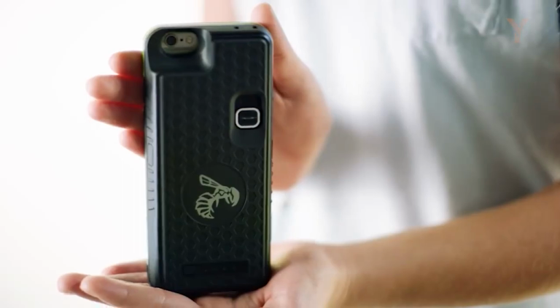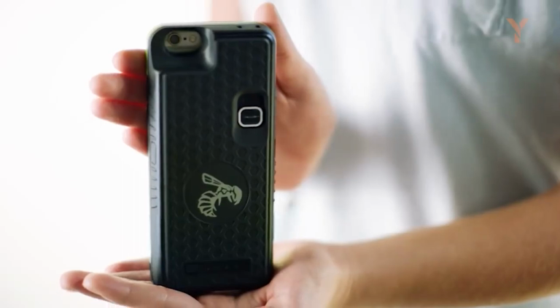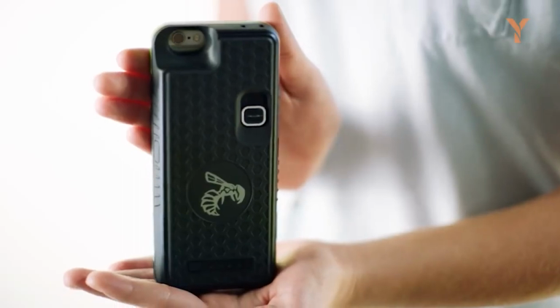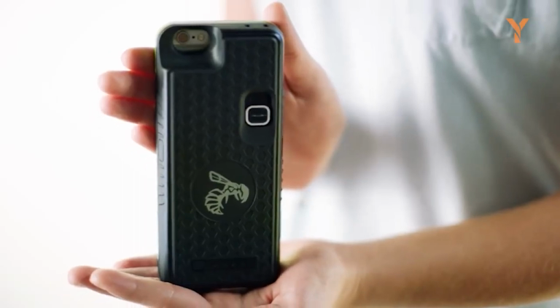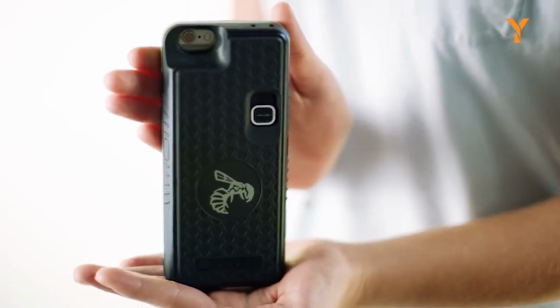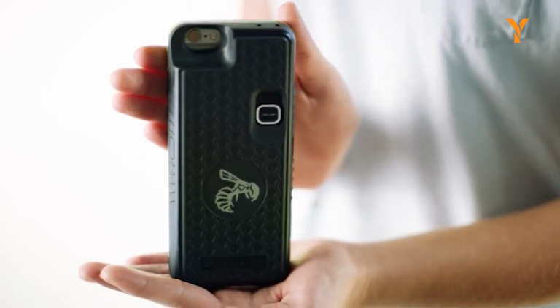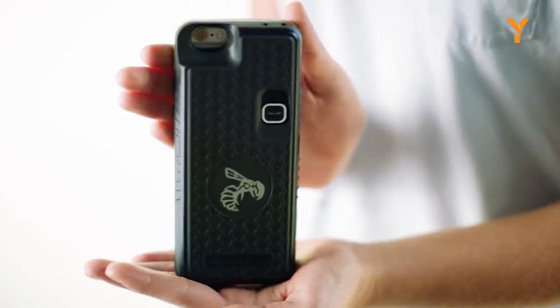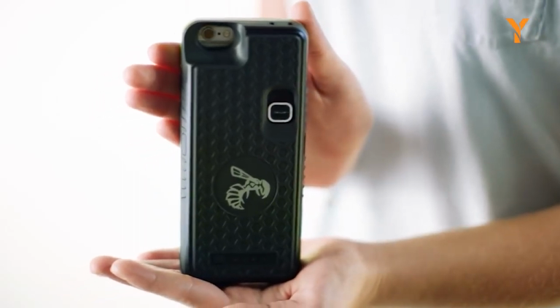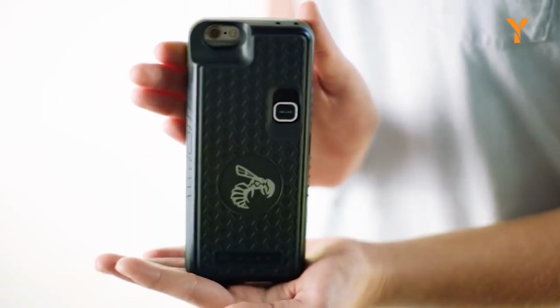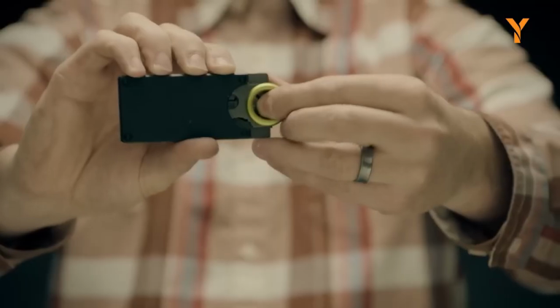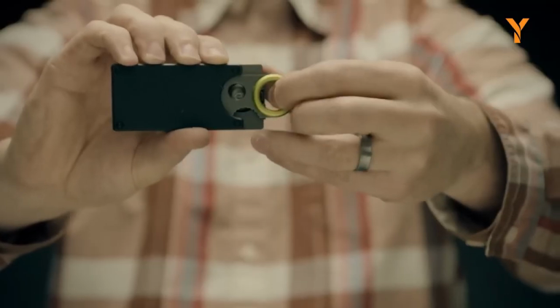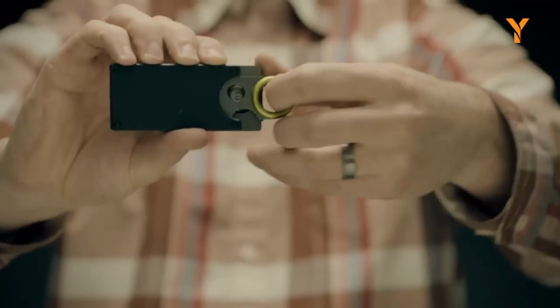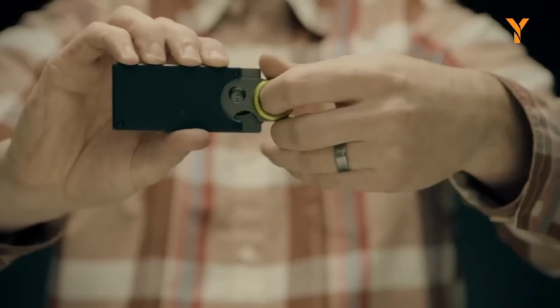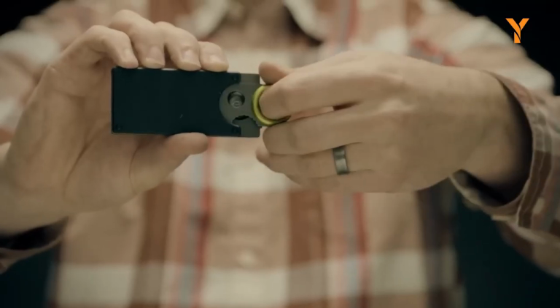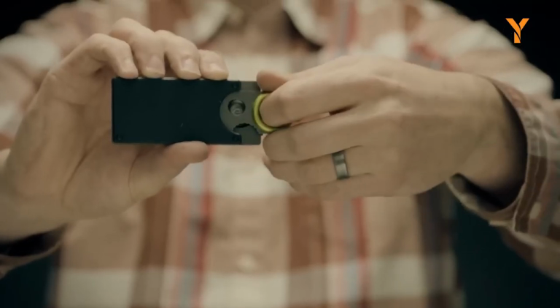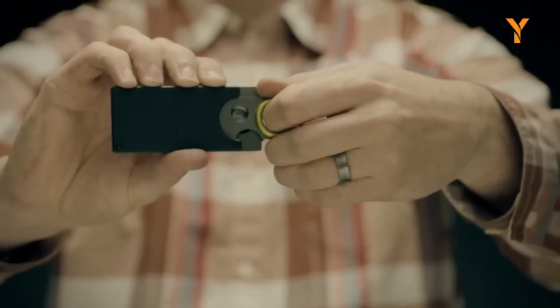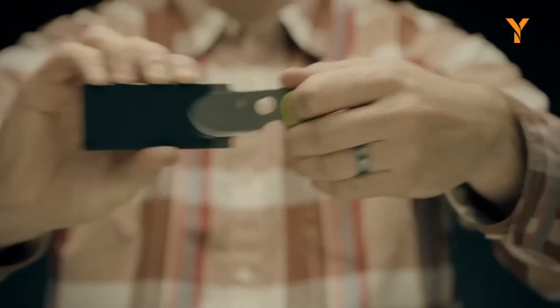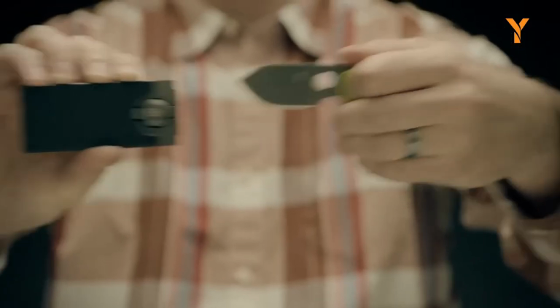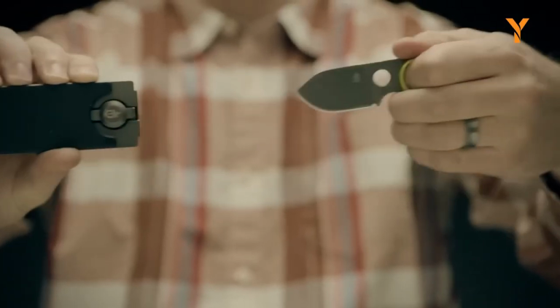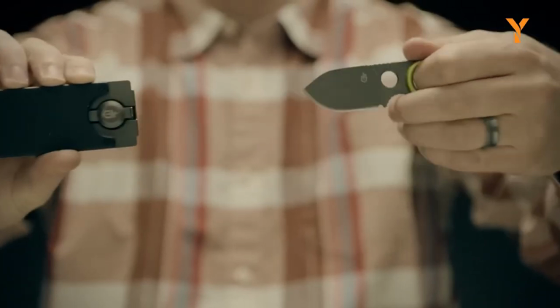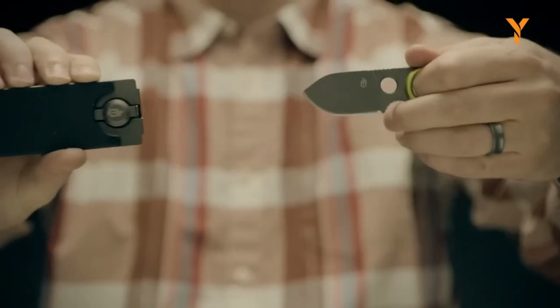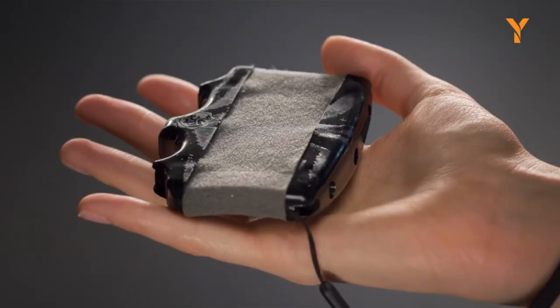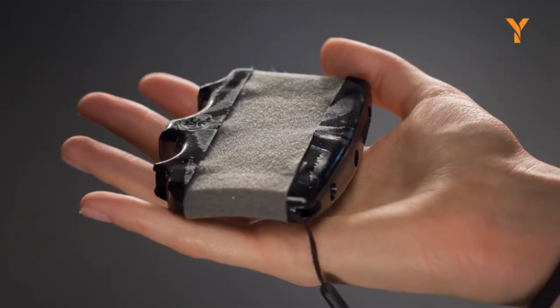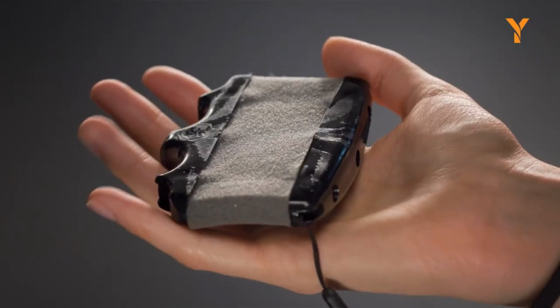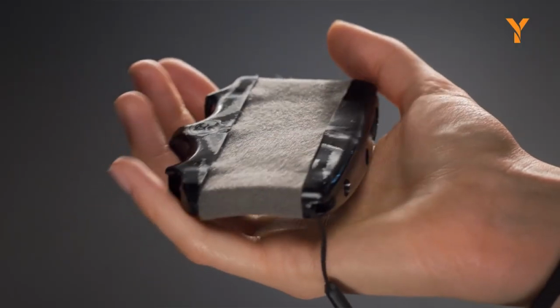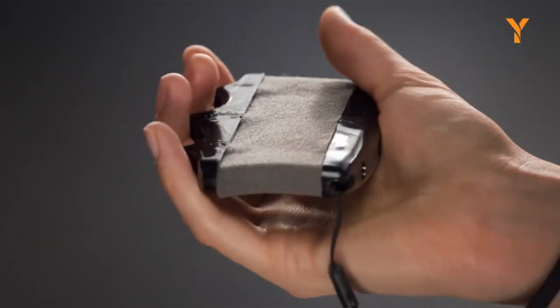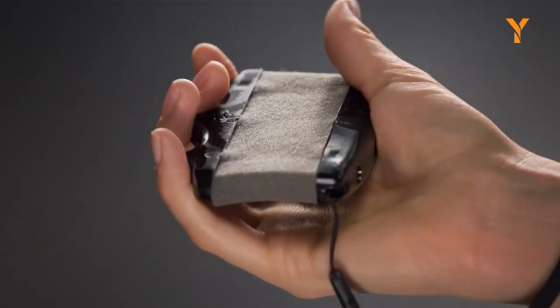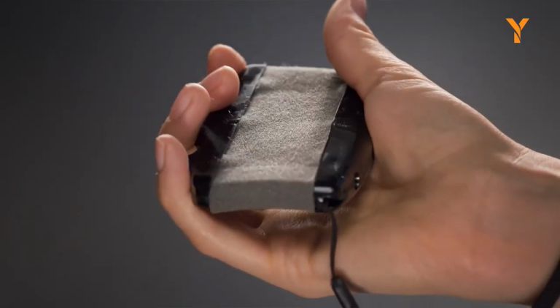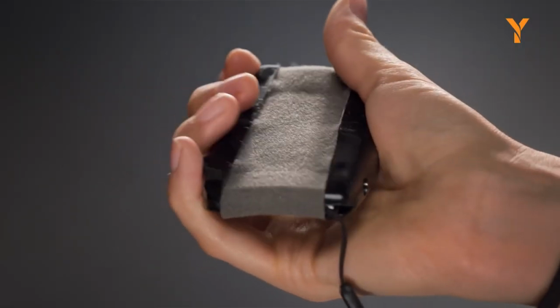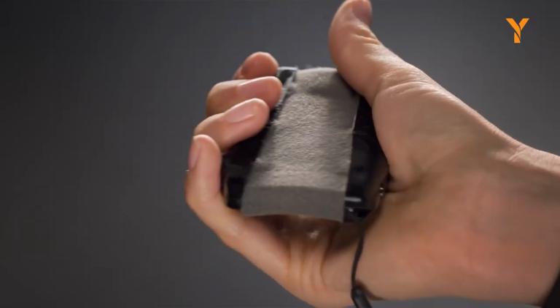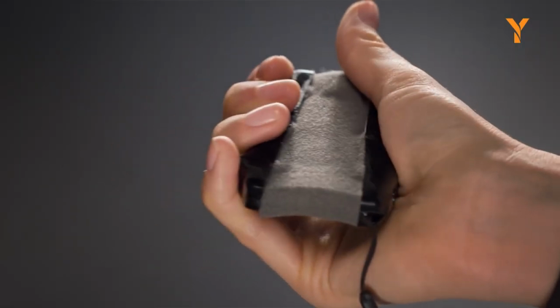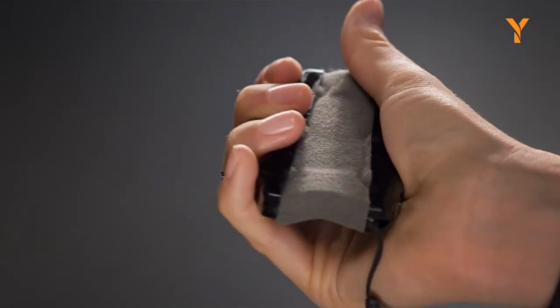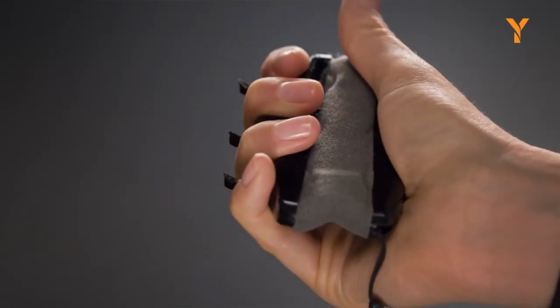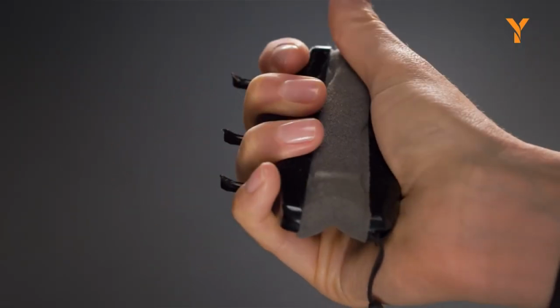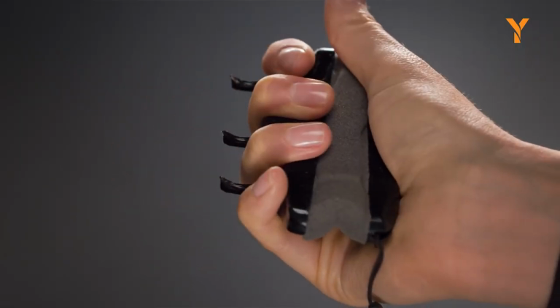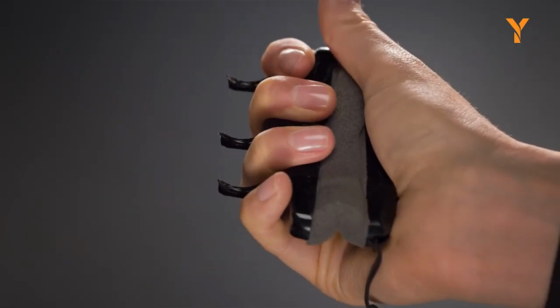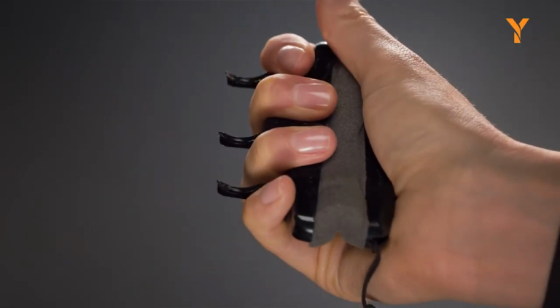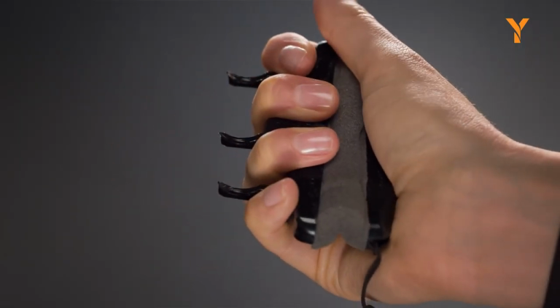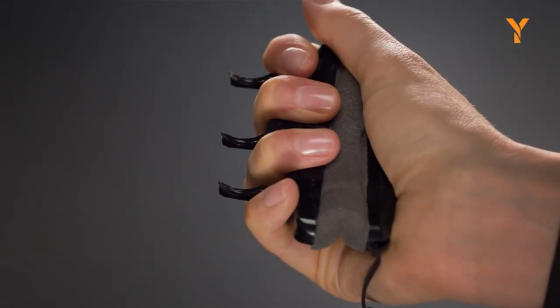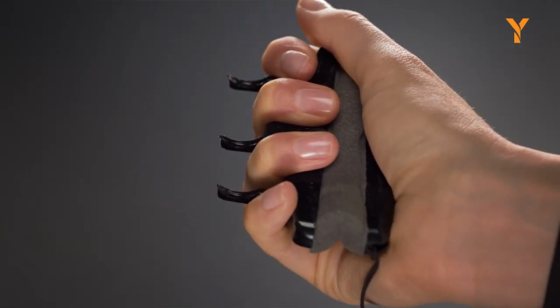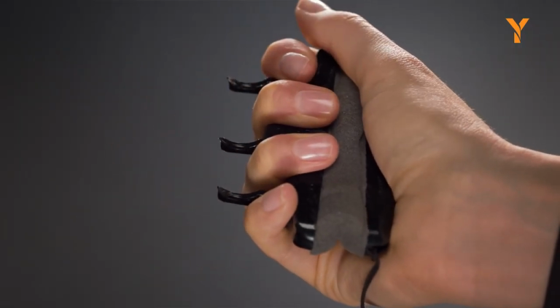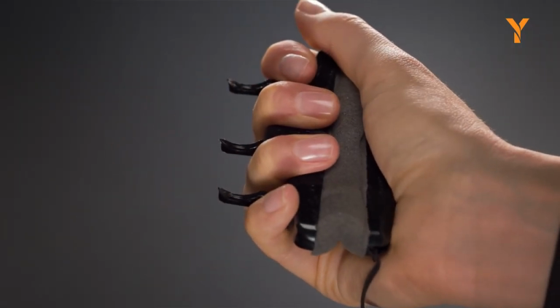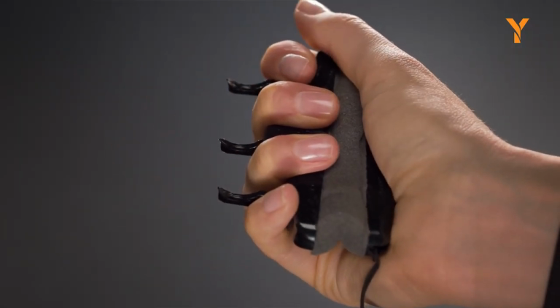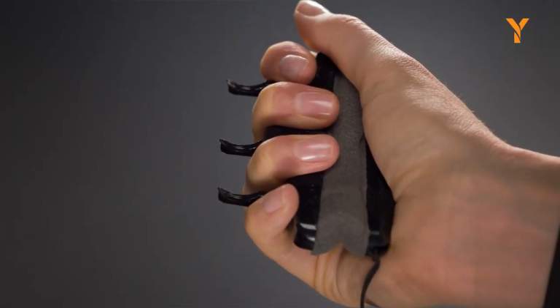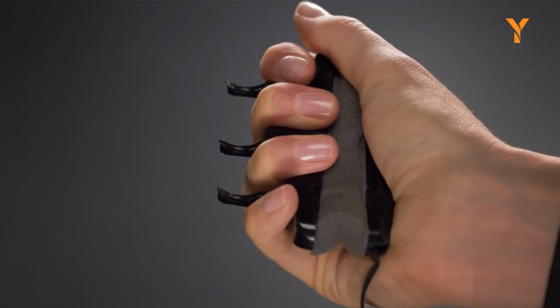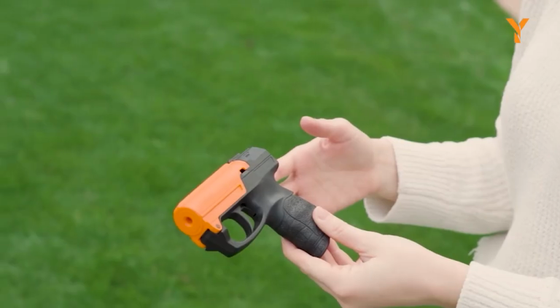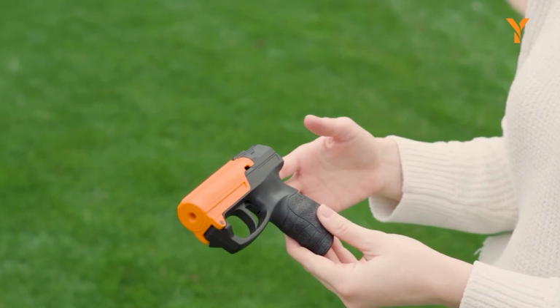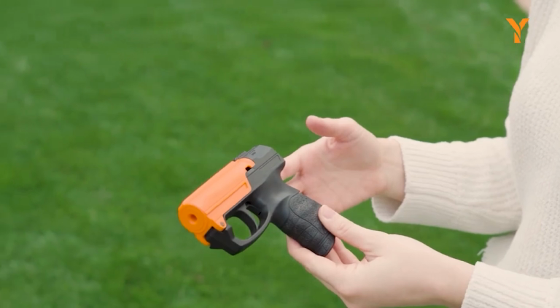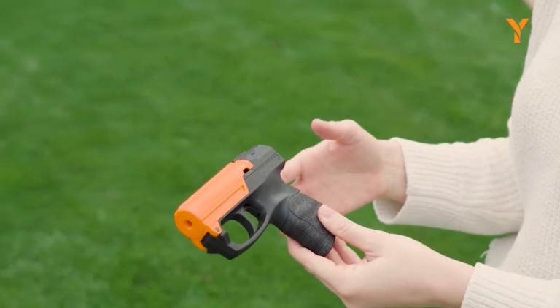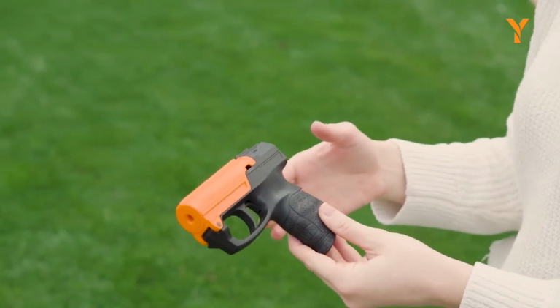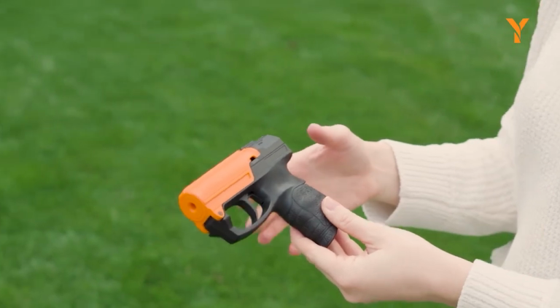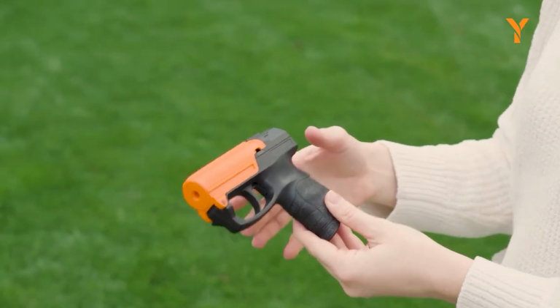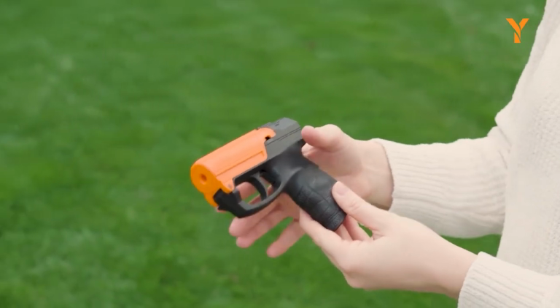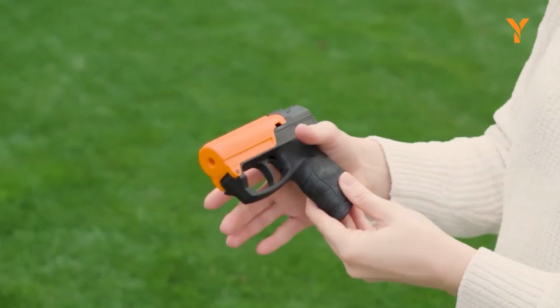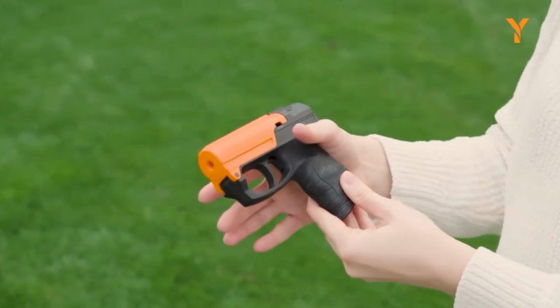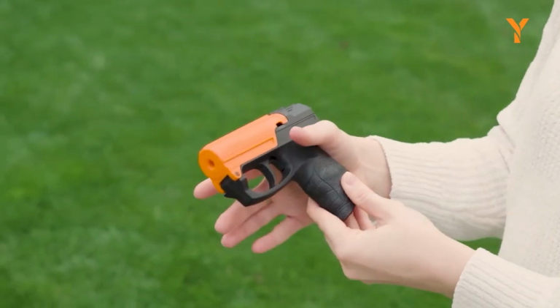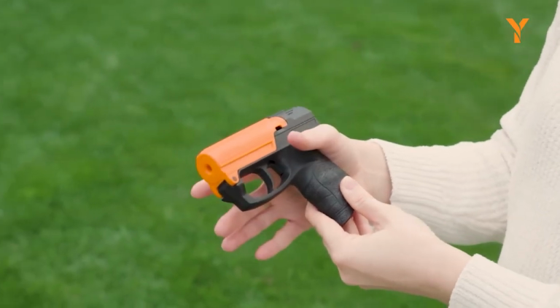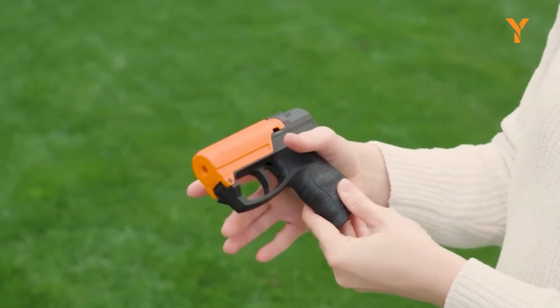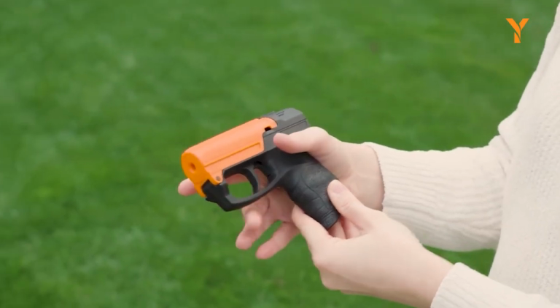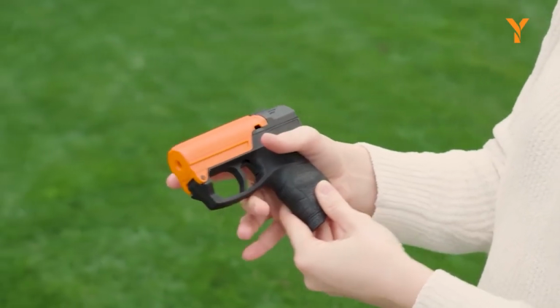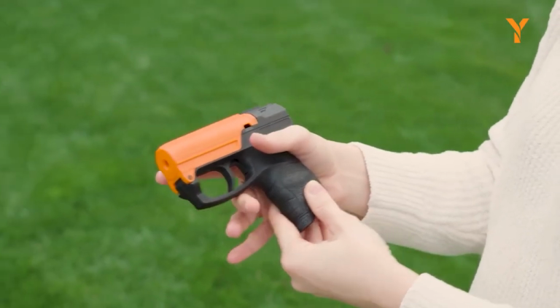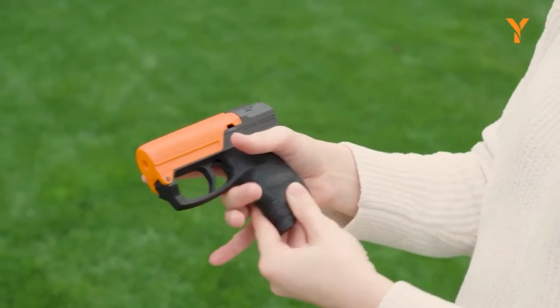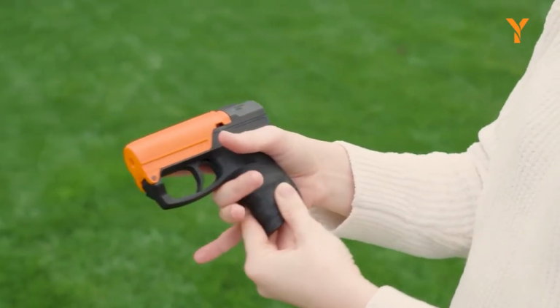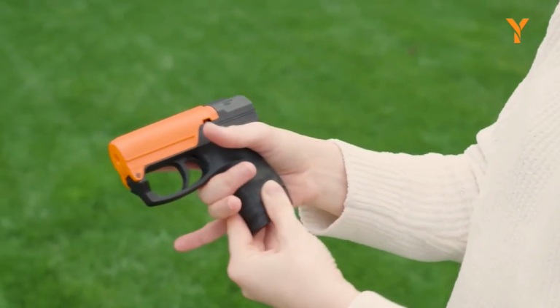Hey guys! Today I have some coolest self-defense gadgets for you and your loved ones. These gadgets will save your life!